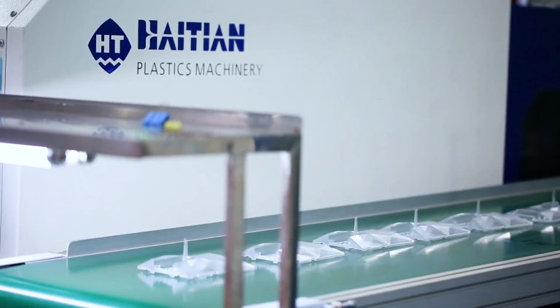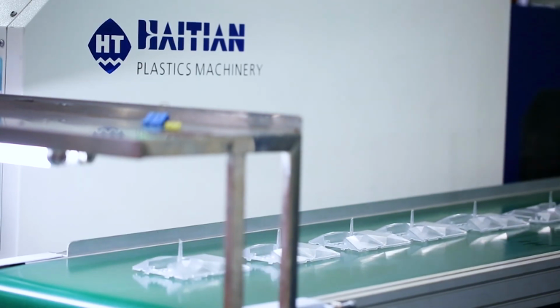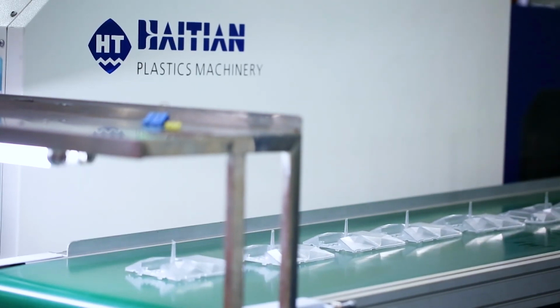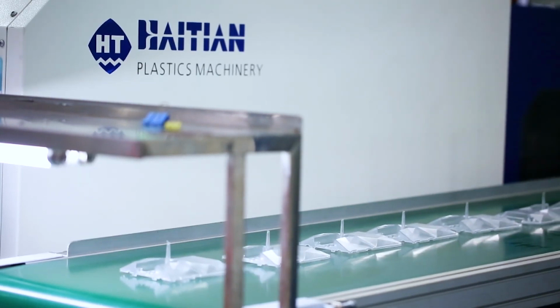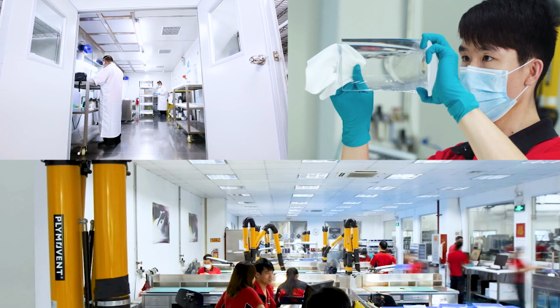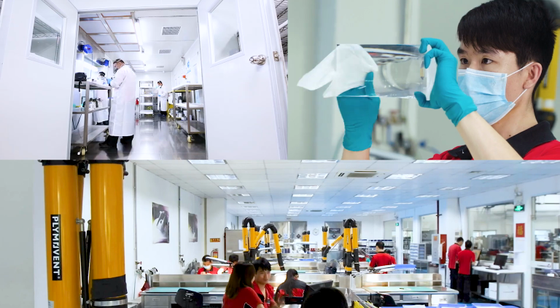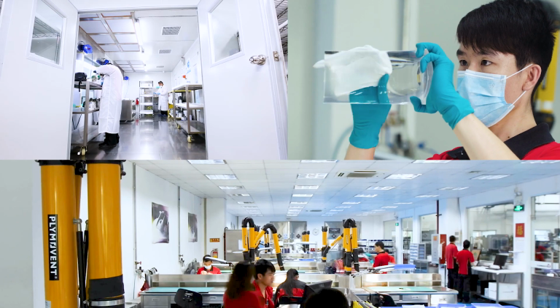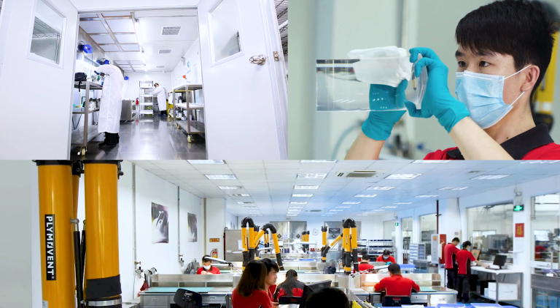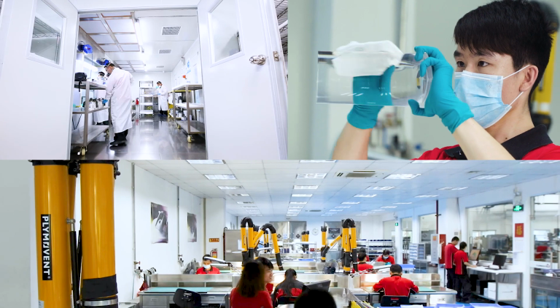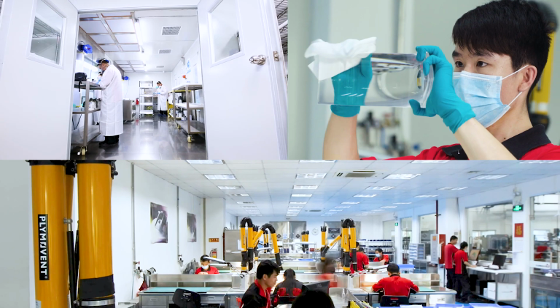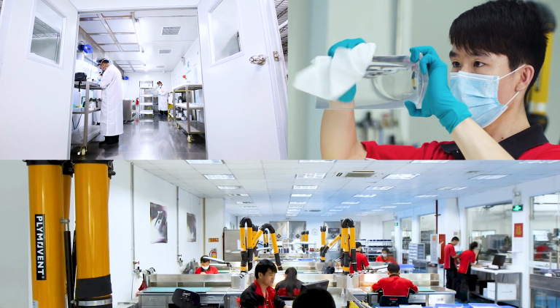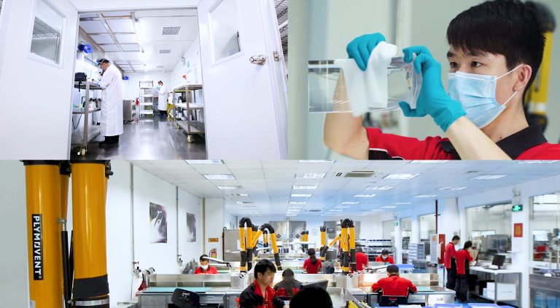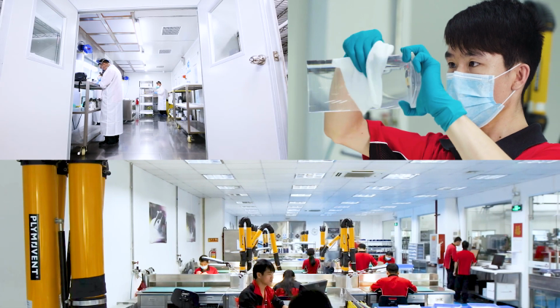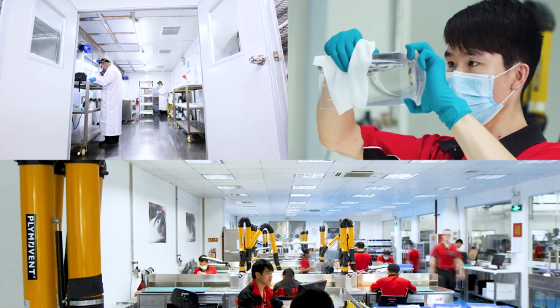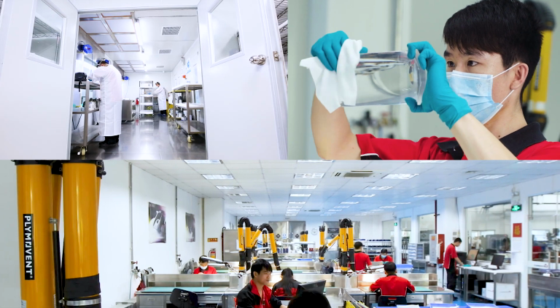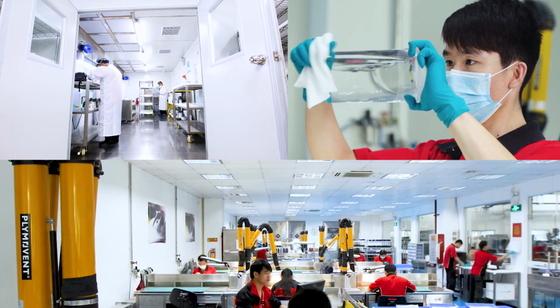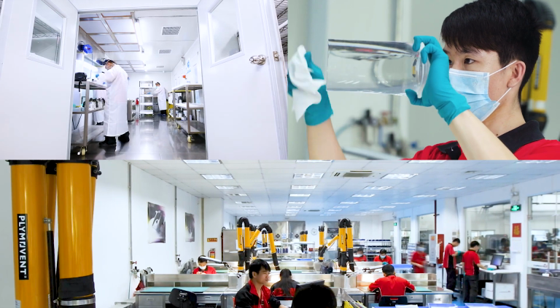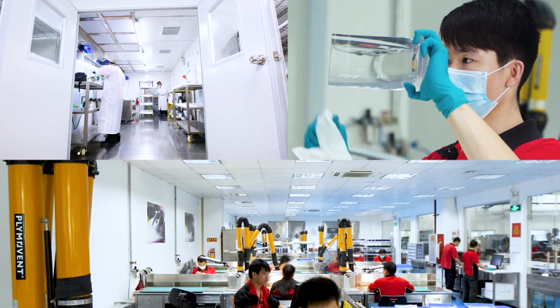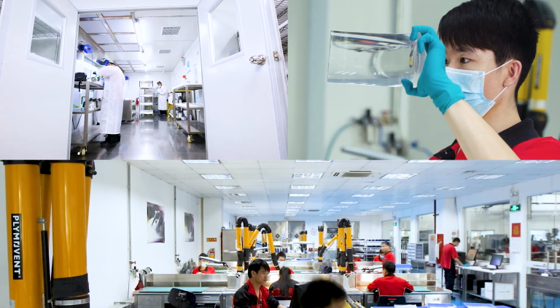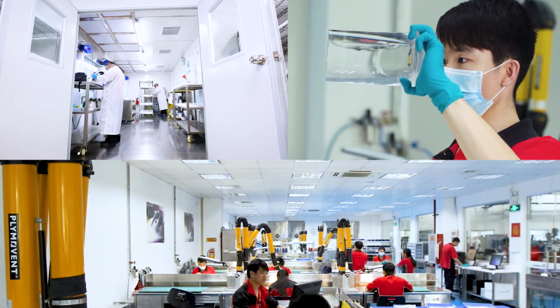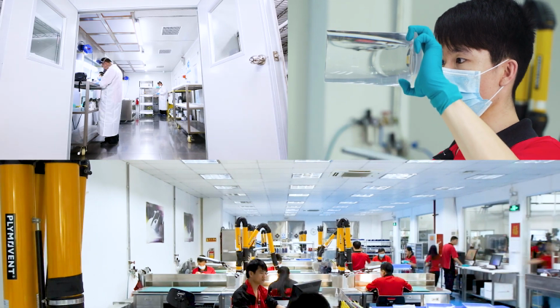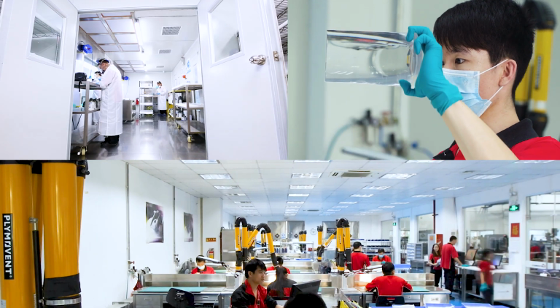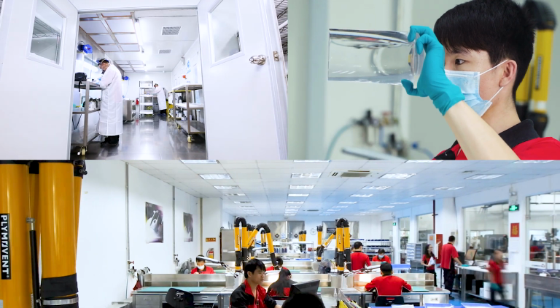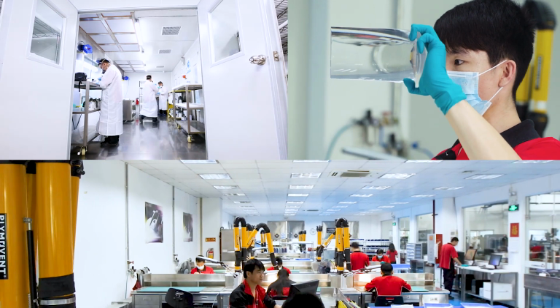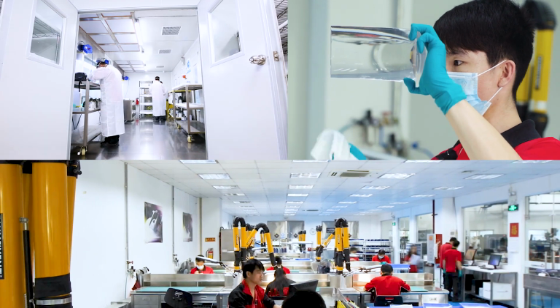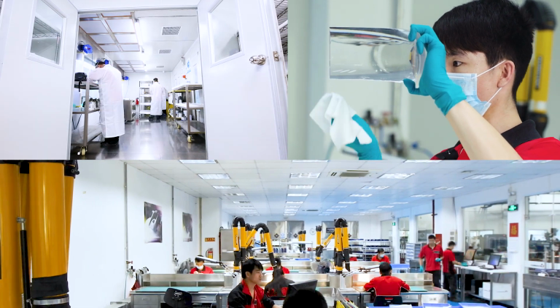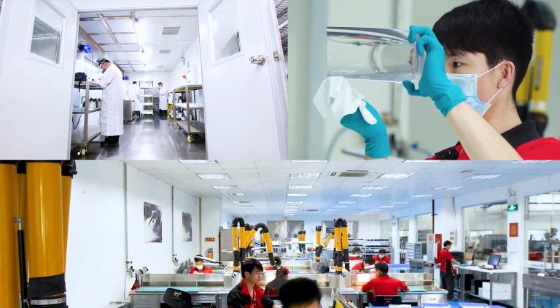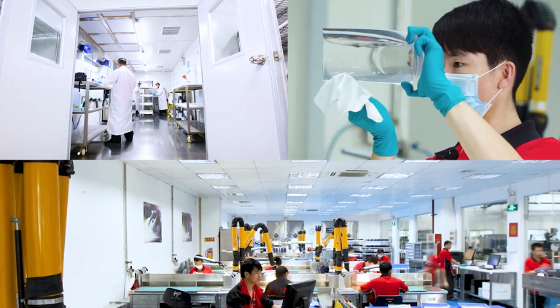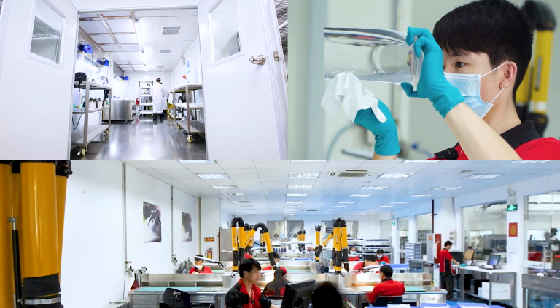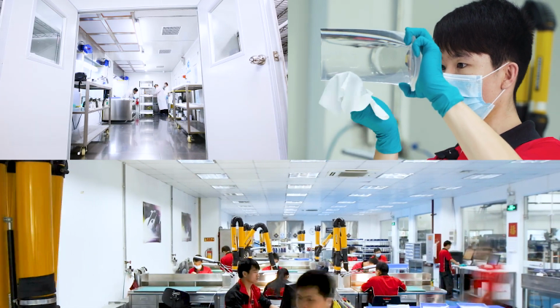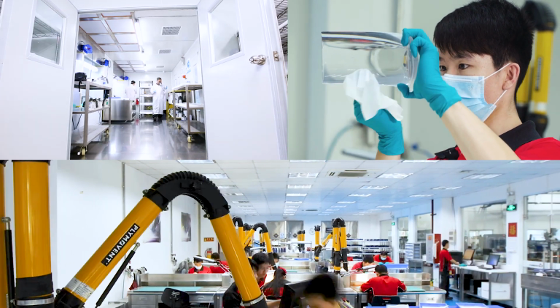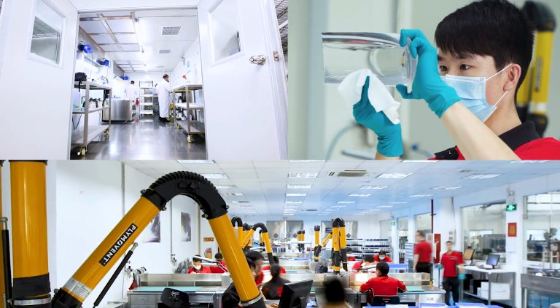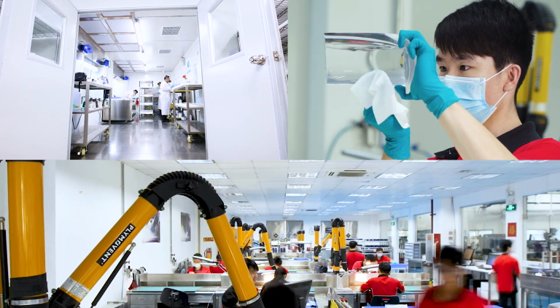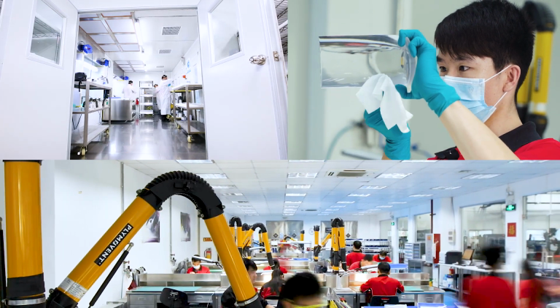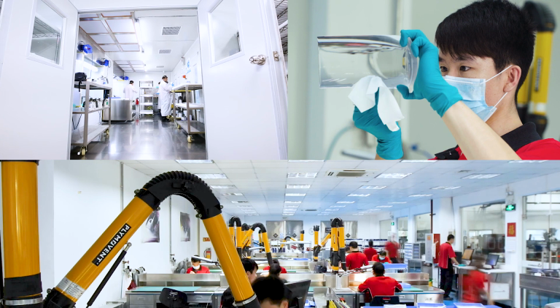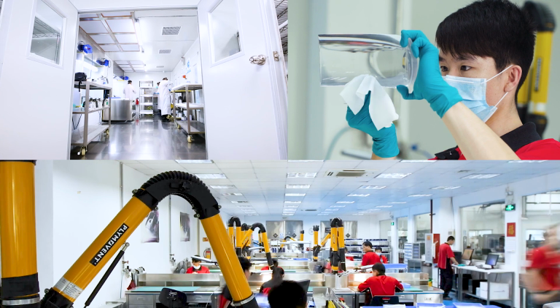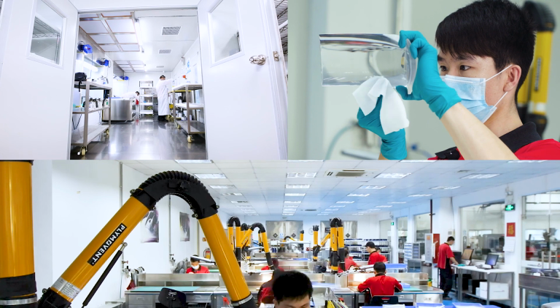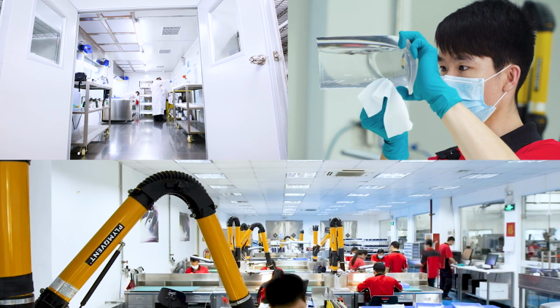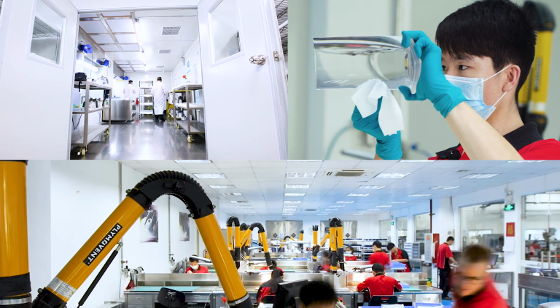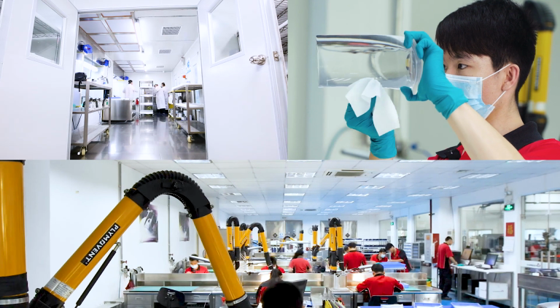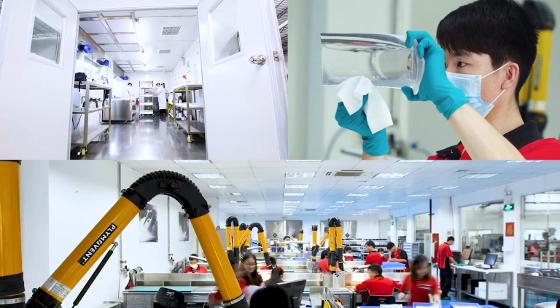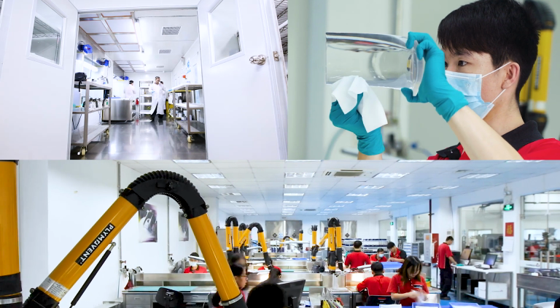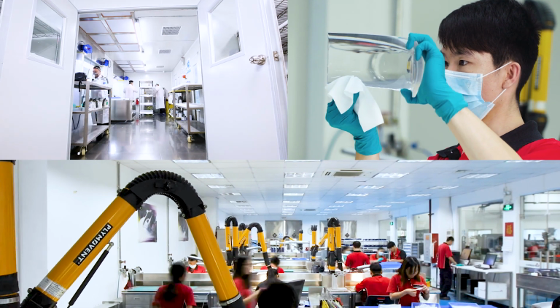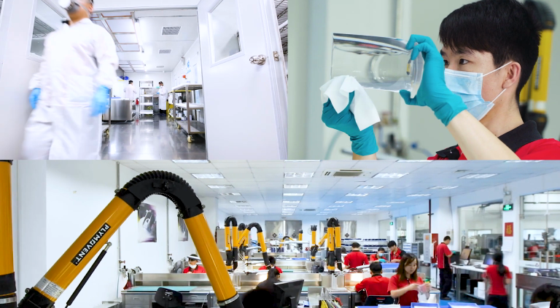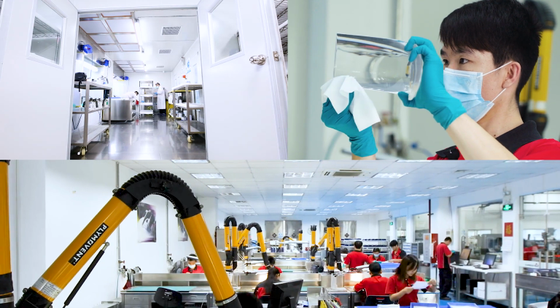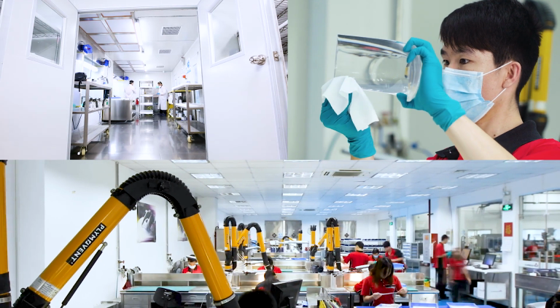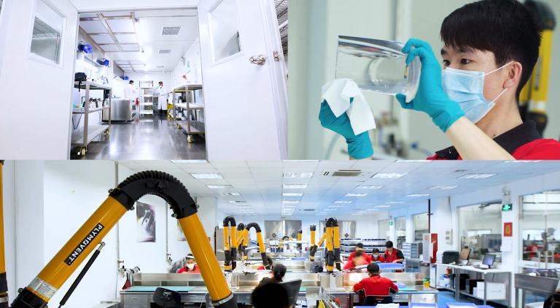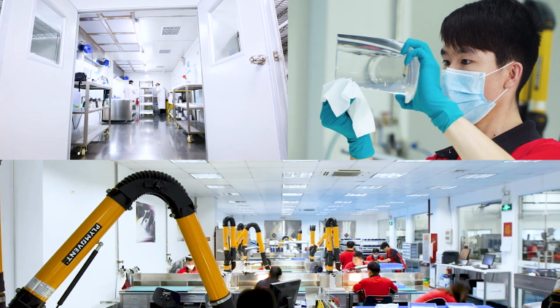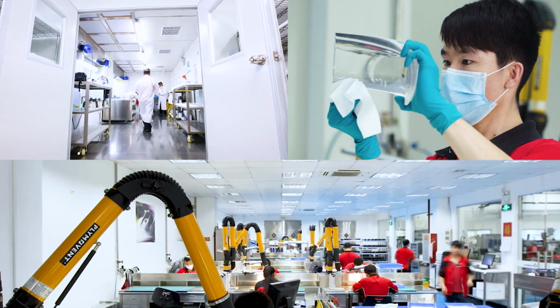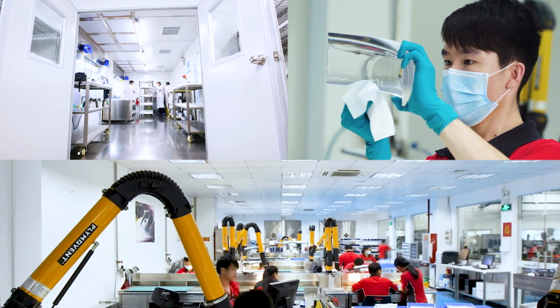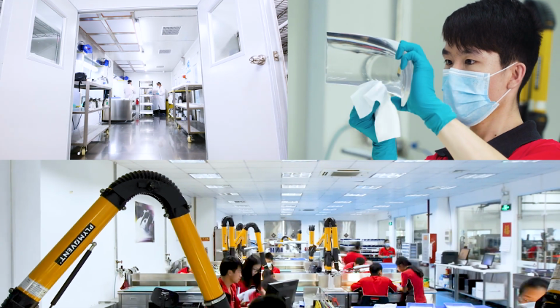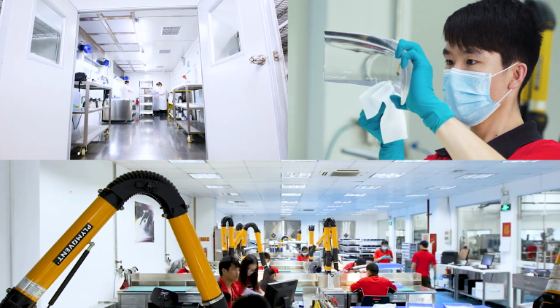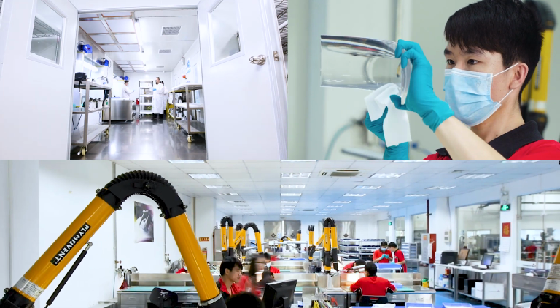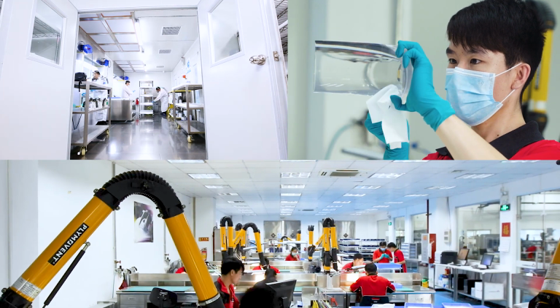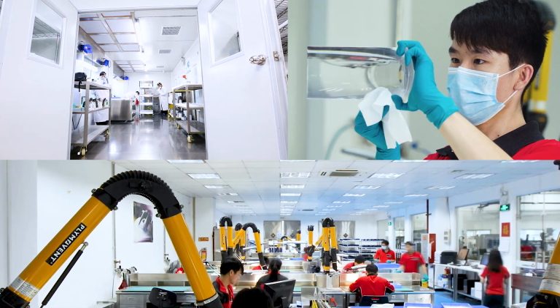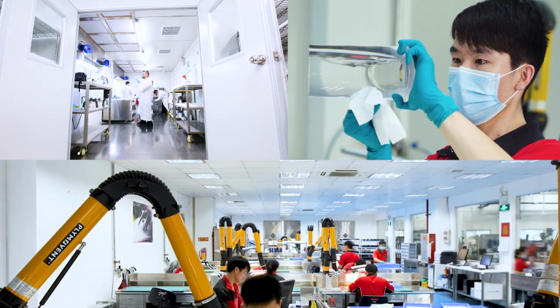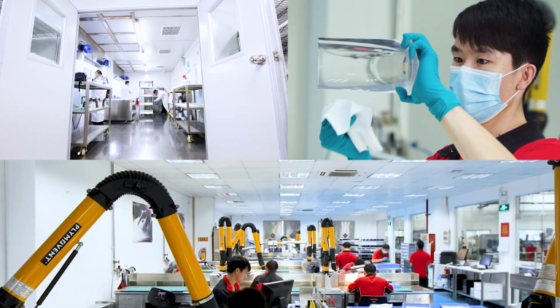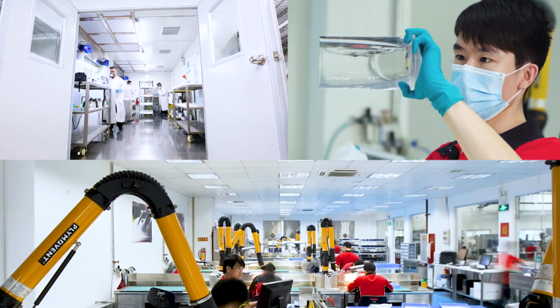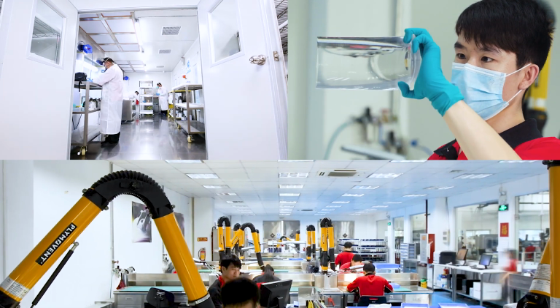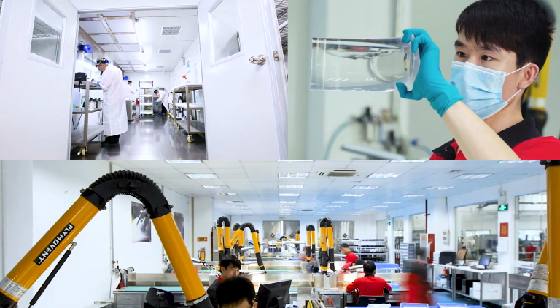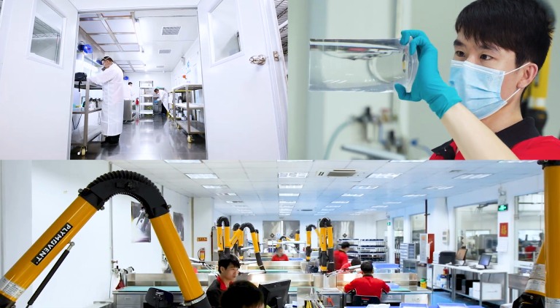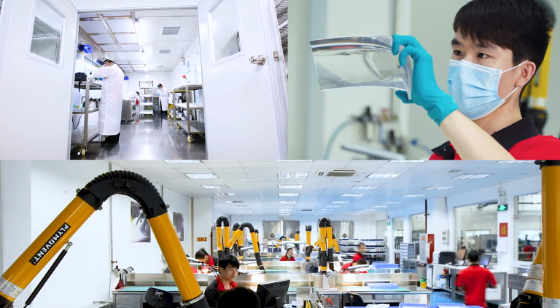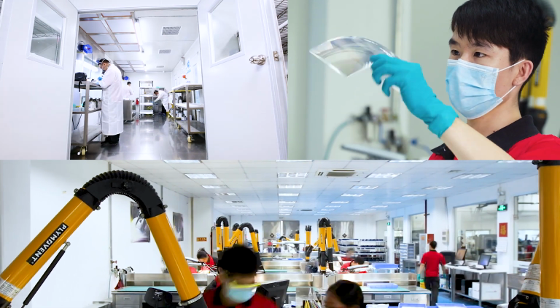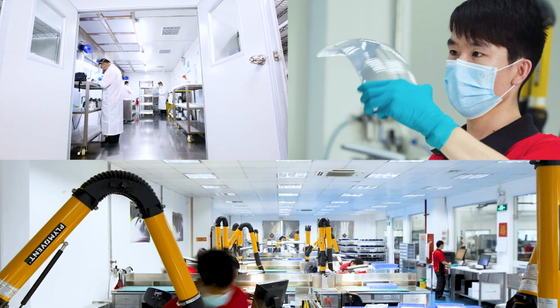Combined with our world-class finishing services, StarRapid is your ideal manufacturing partner for all stages of new product development.